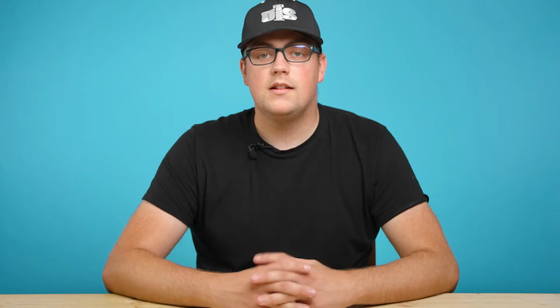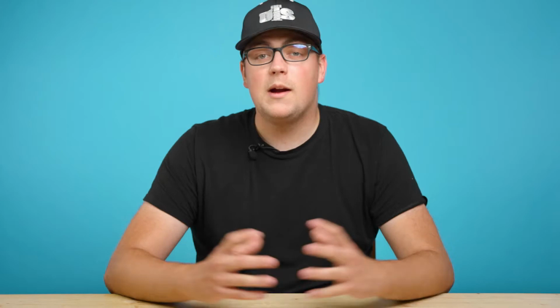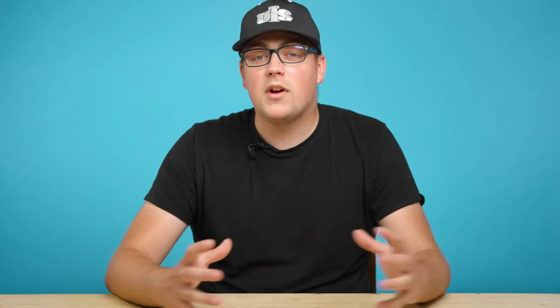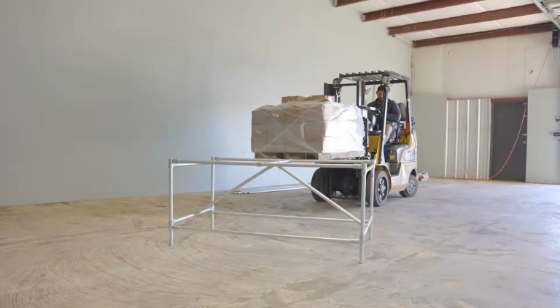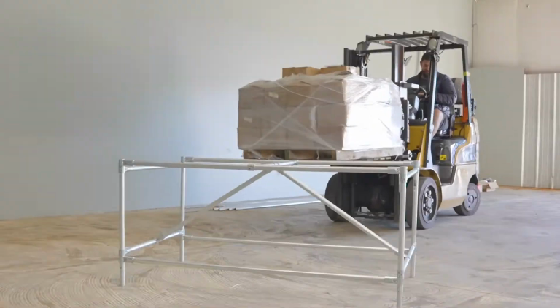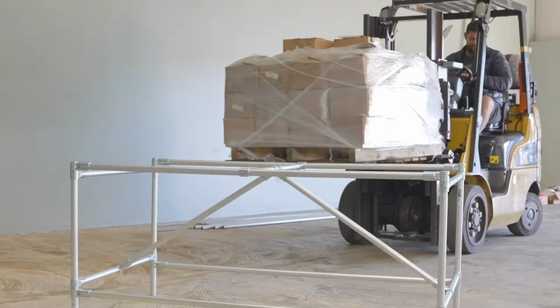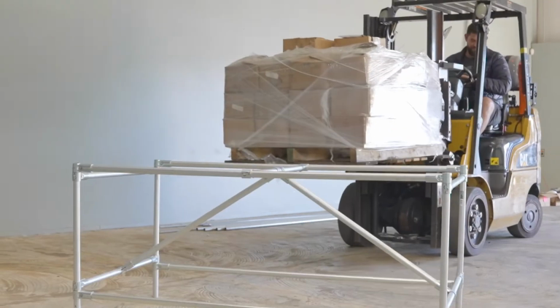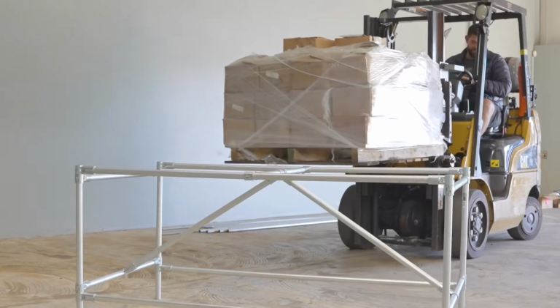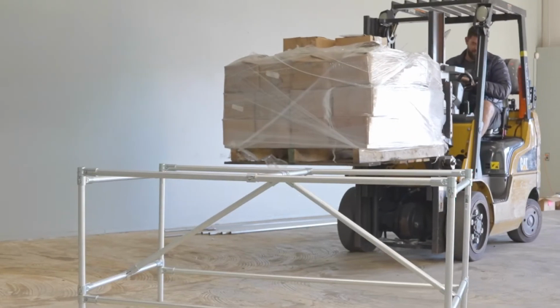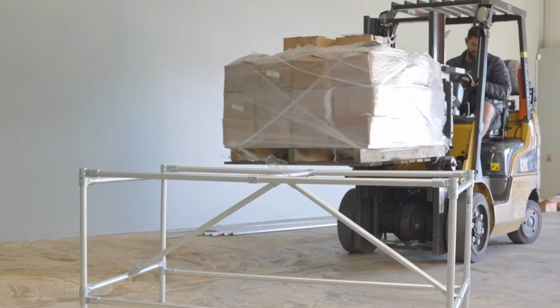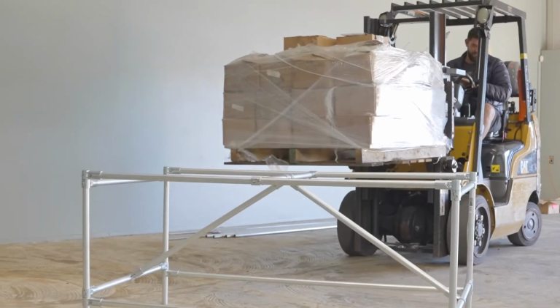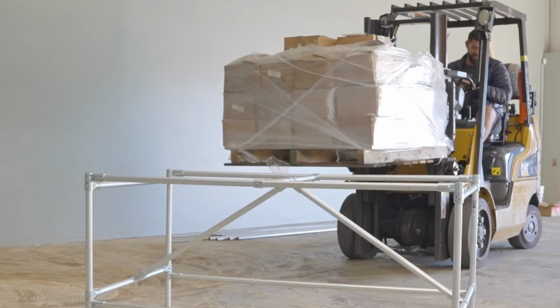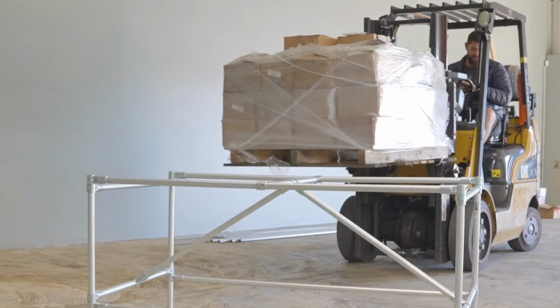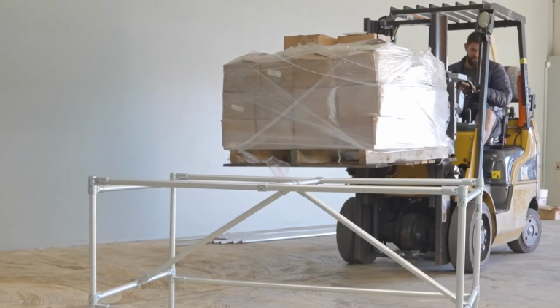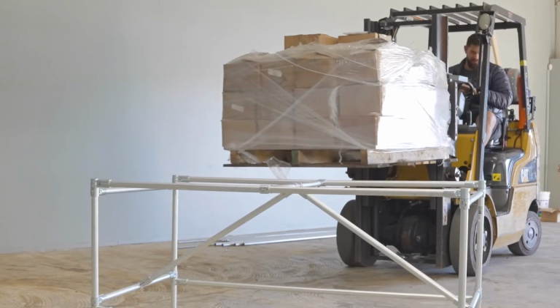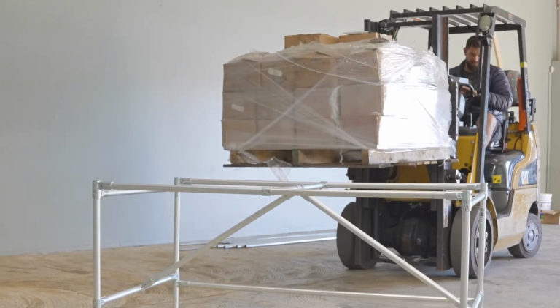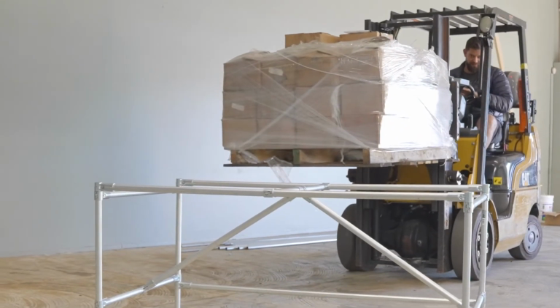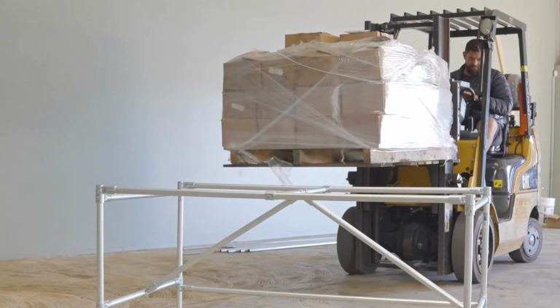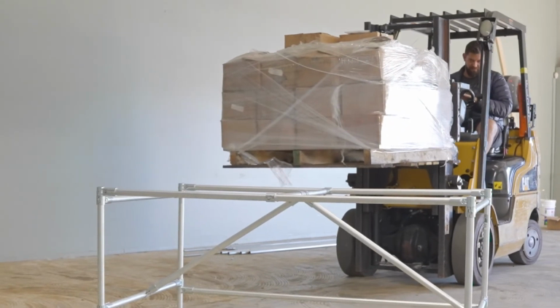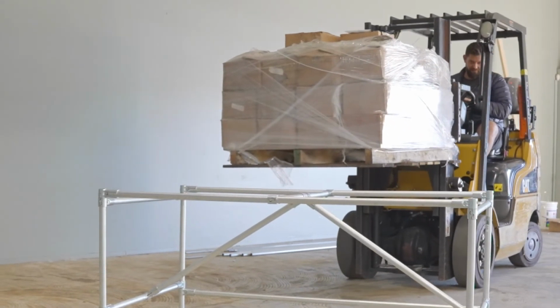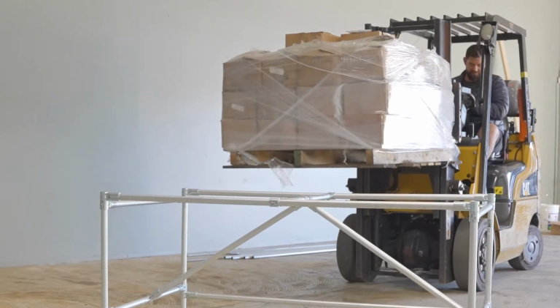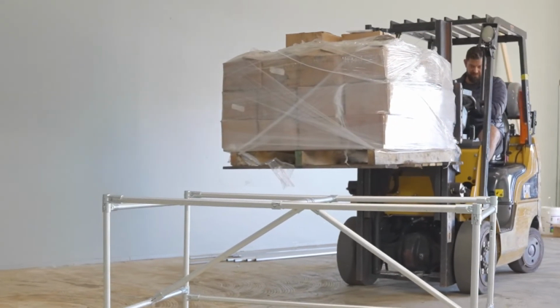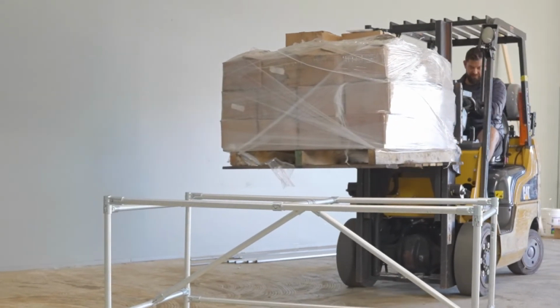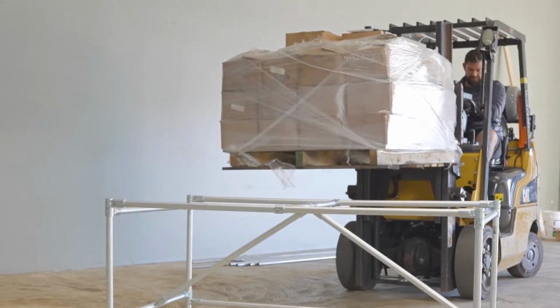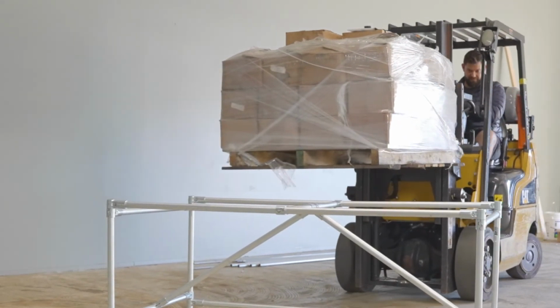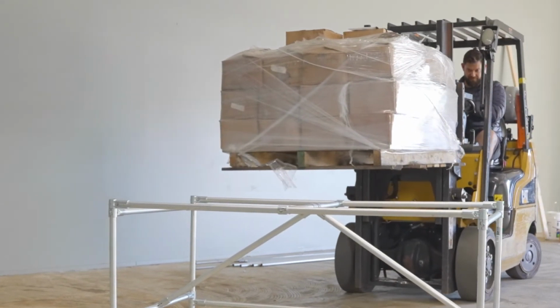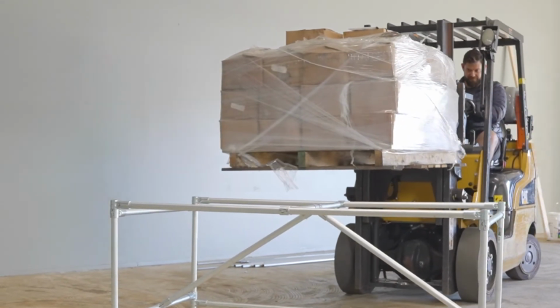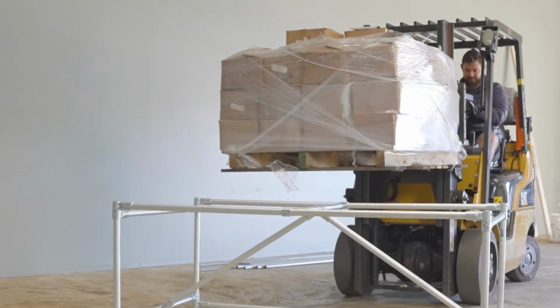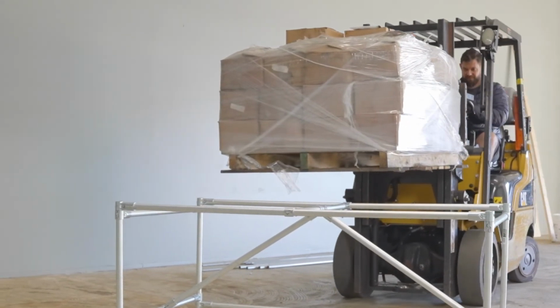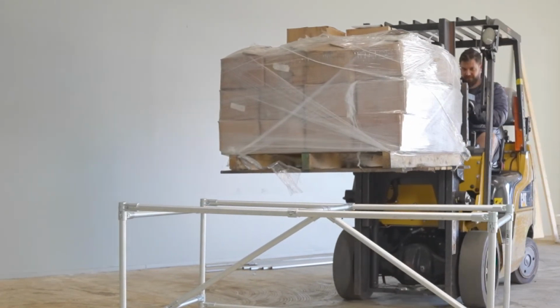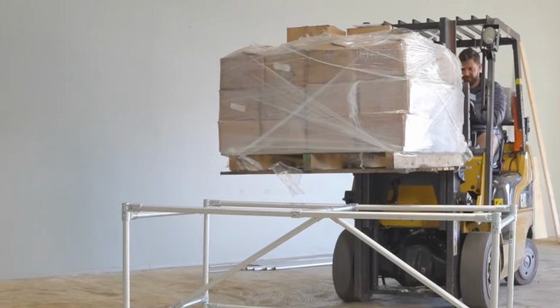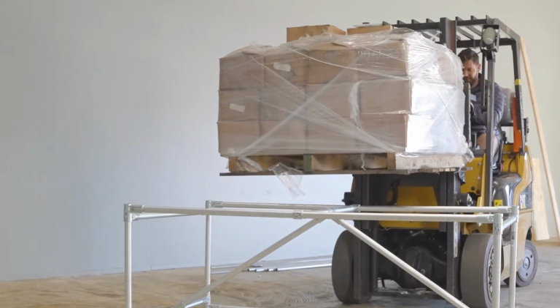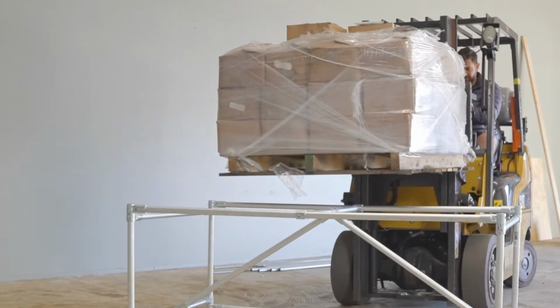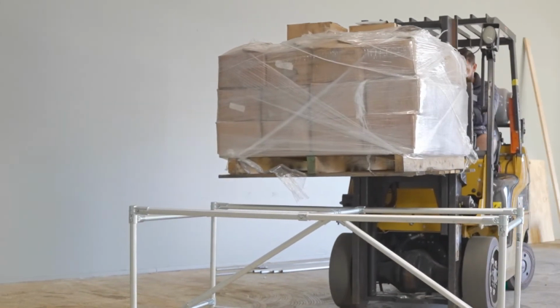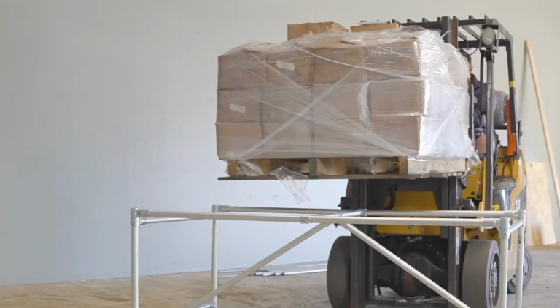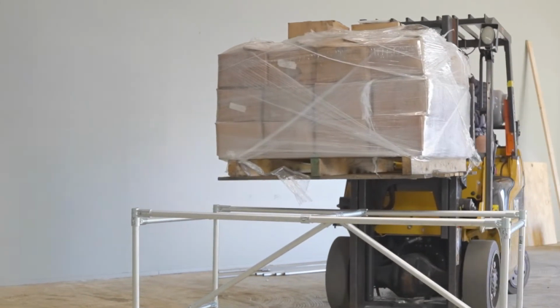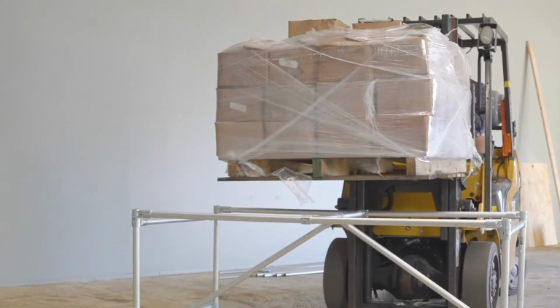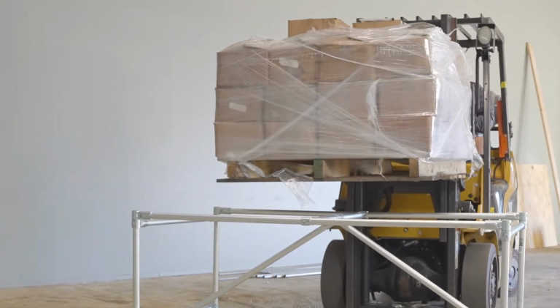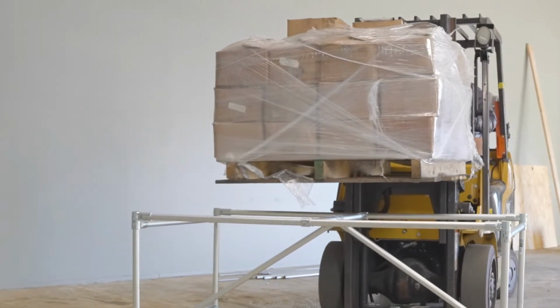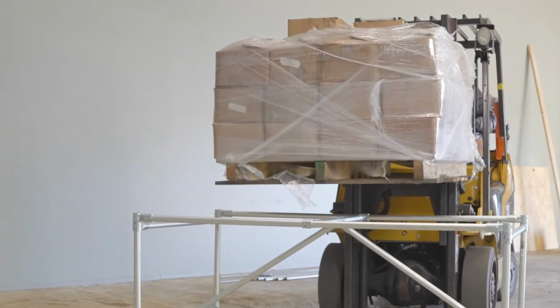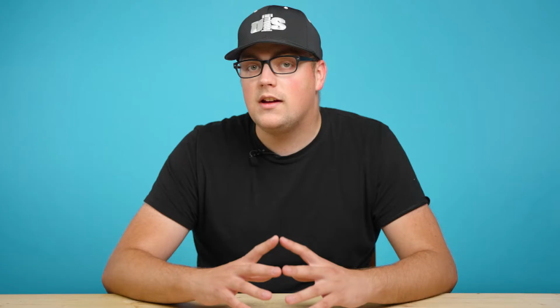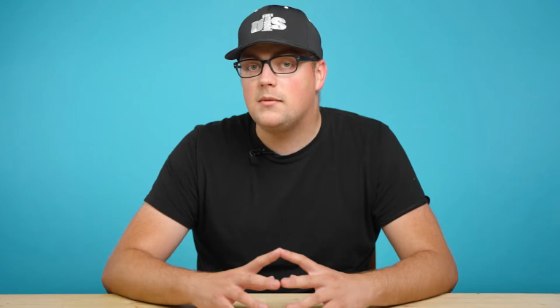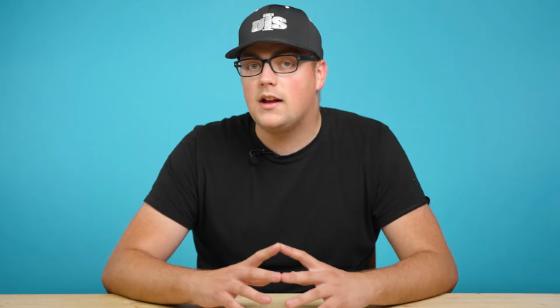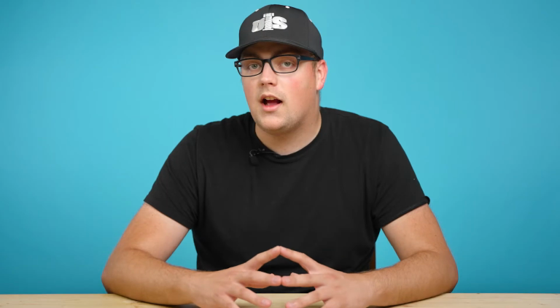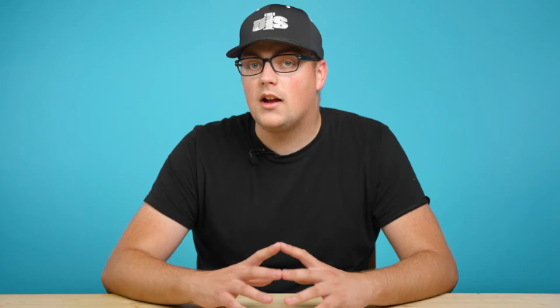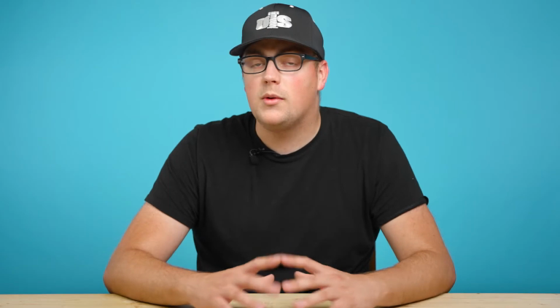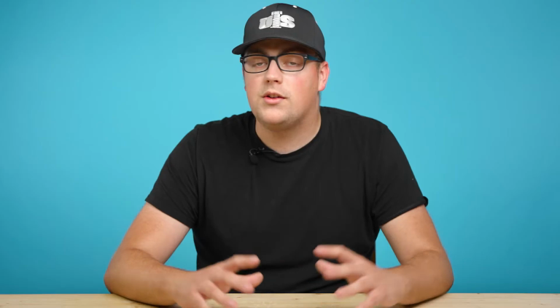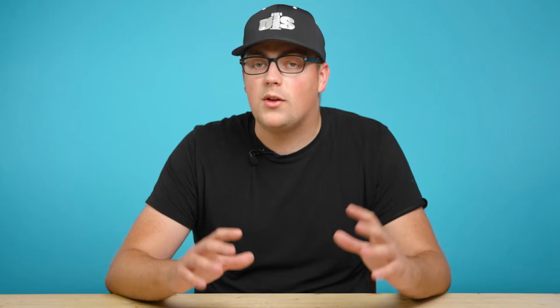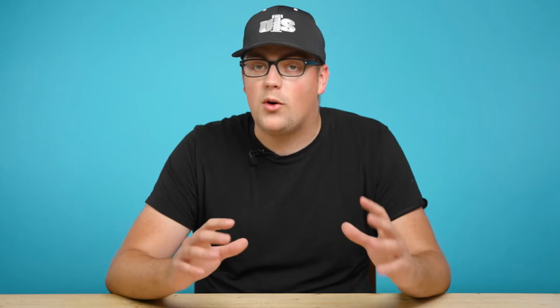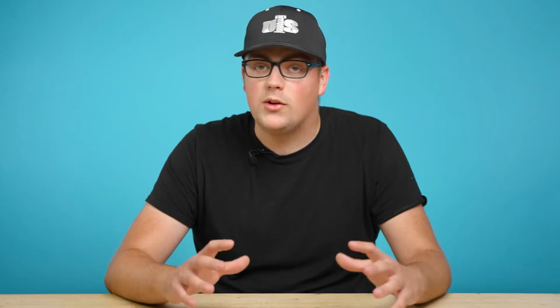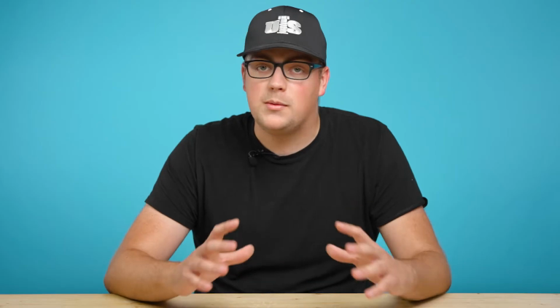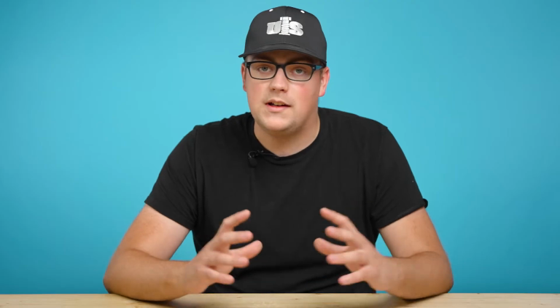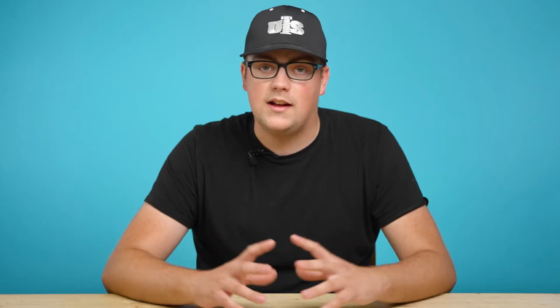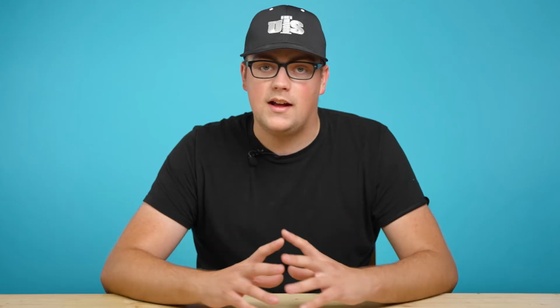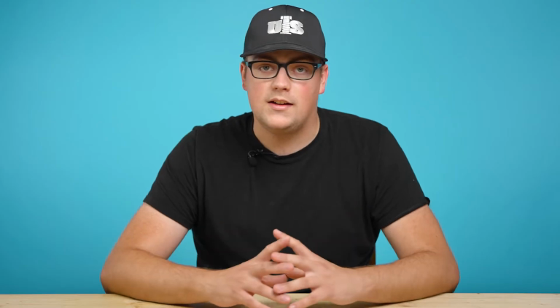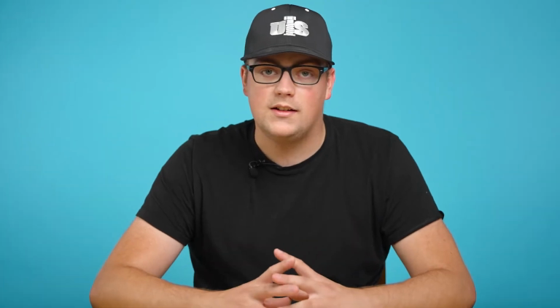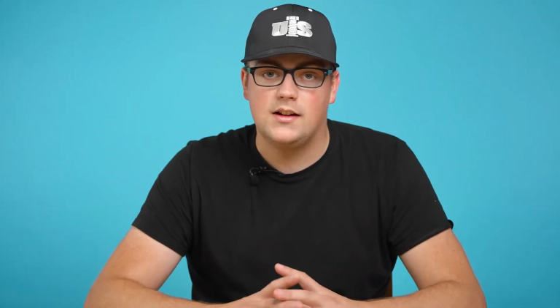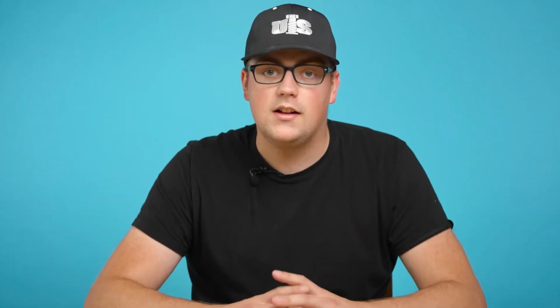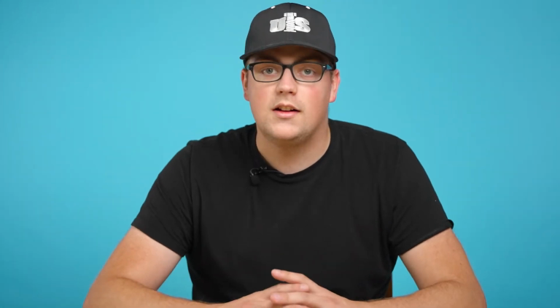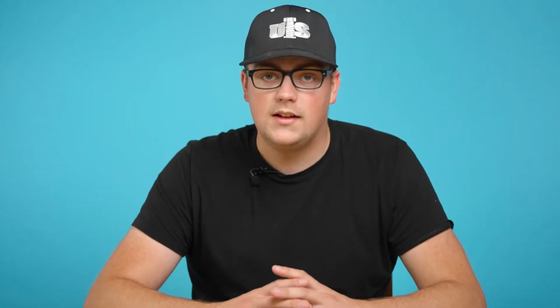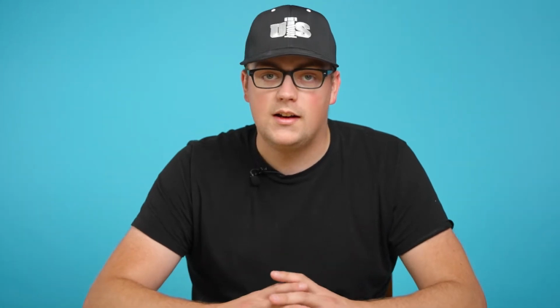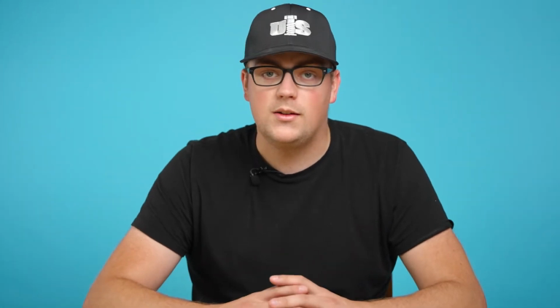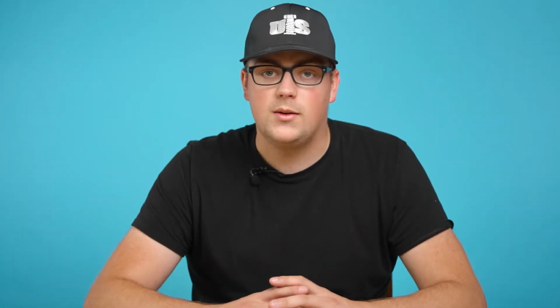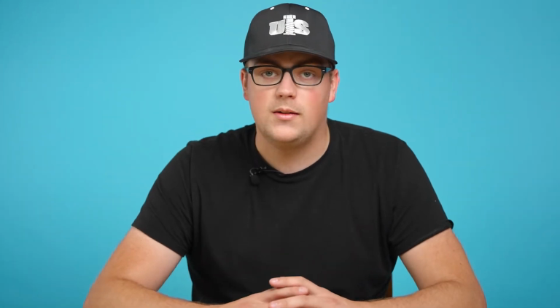Today we're going to use a forklift and 1,400 pounds of American steel to put one-inch EMT conduit to the ultimate test. Let's get into it.